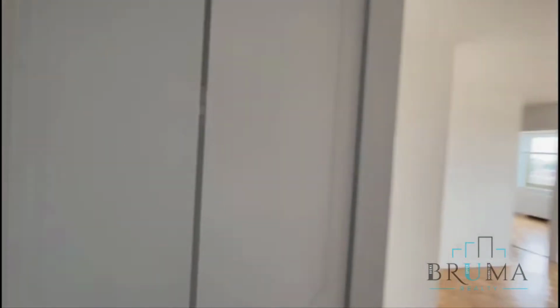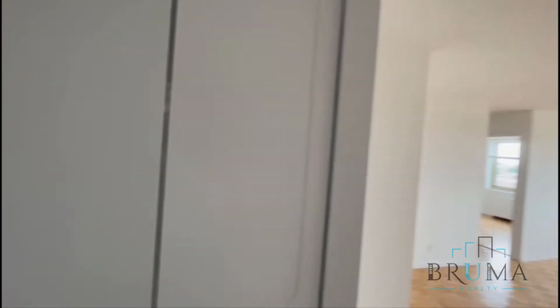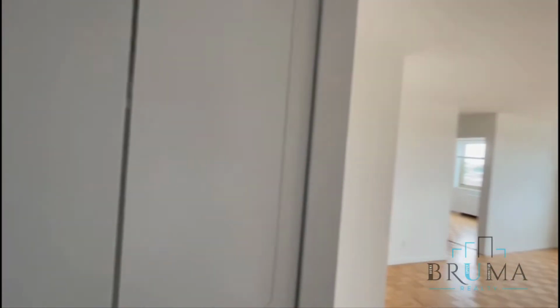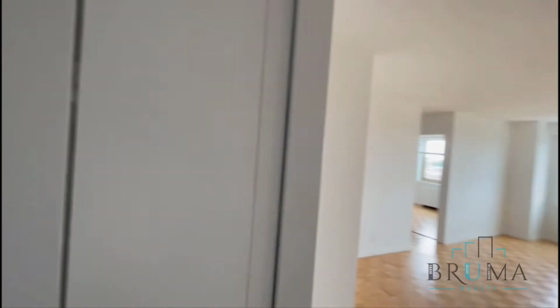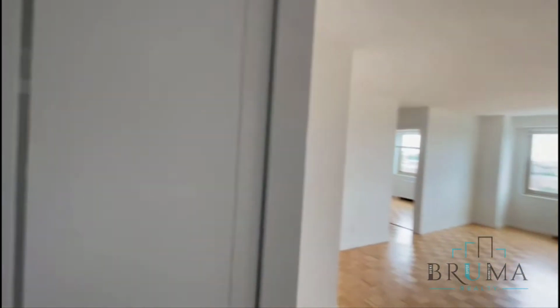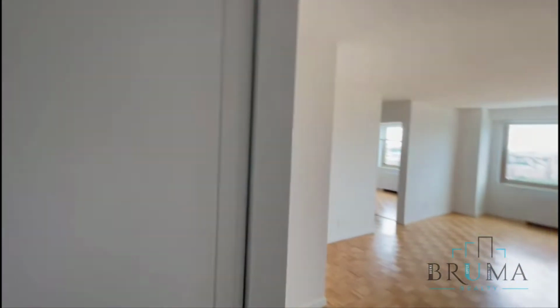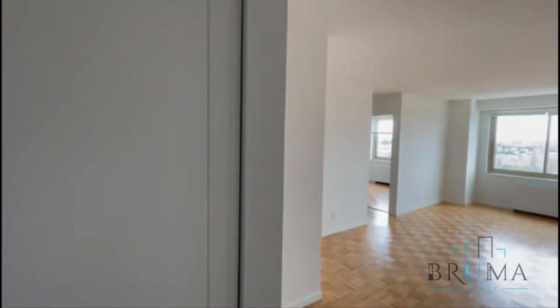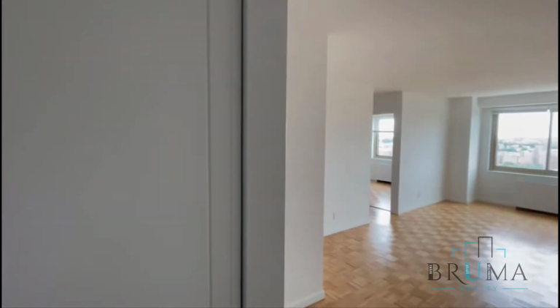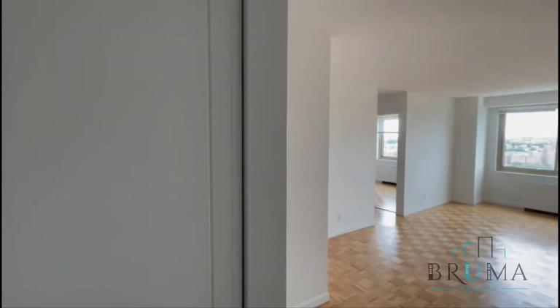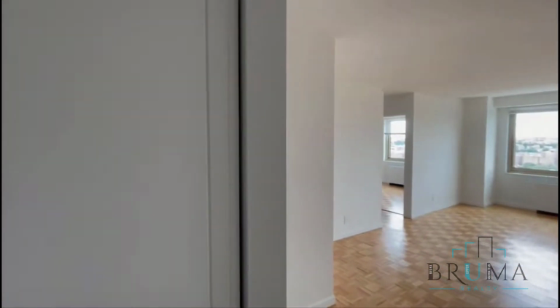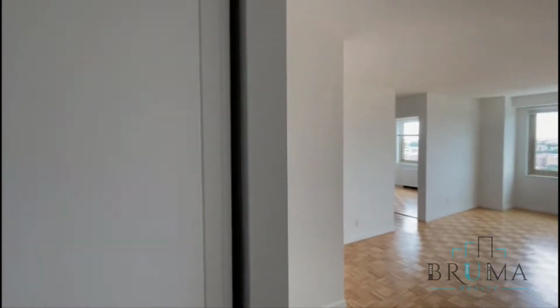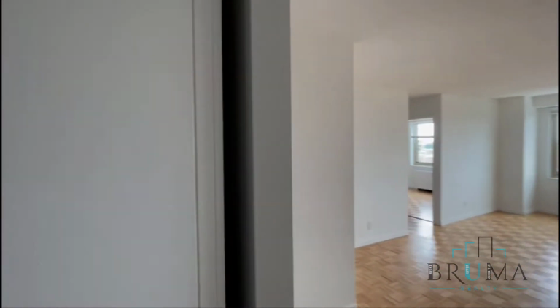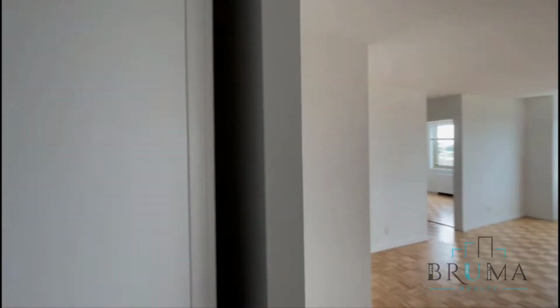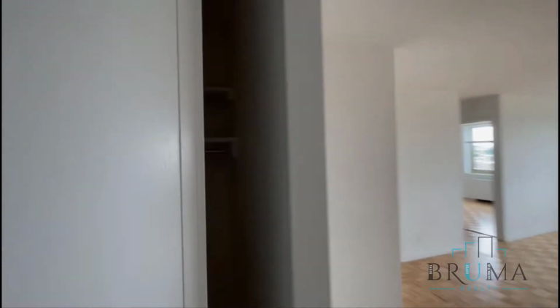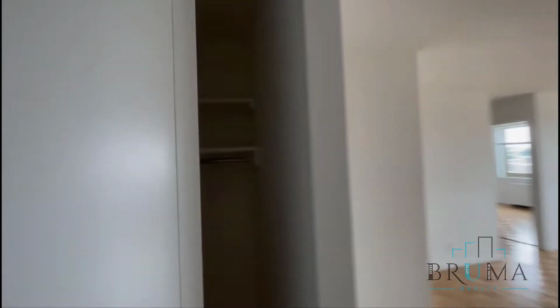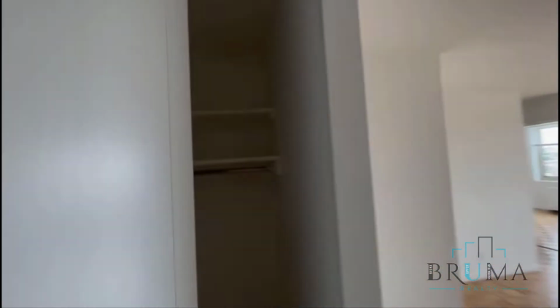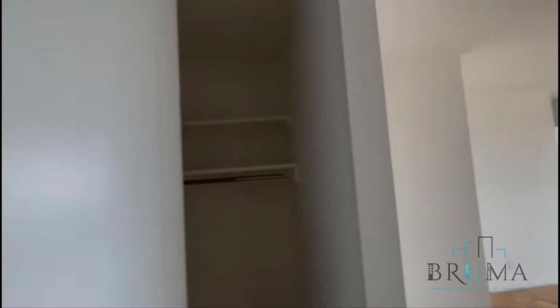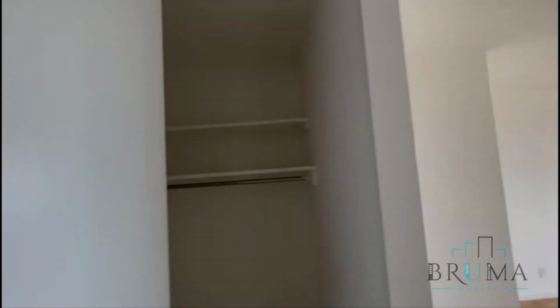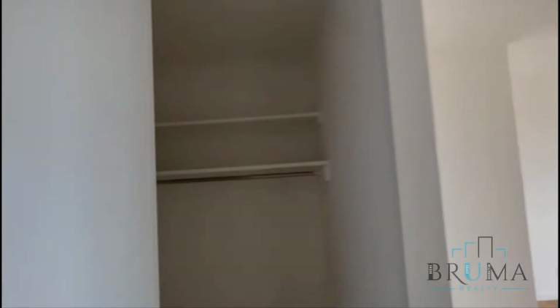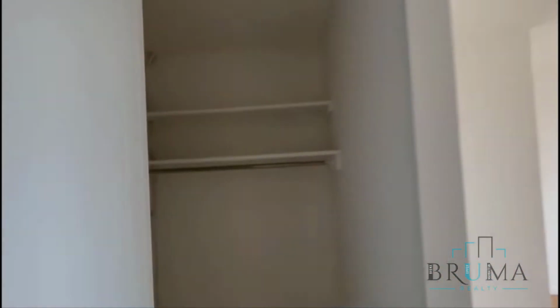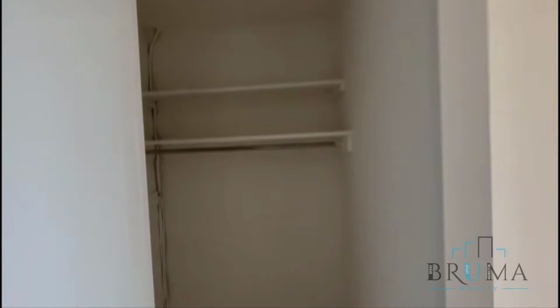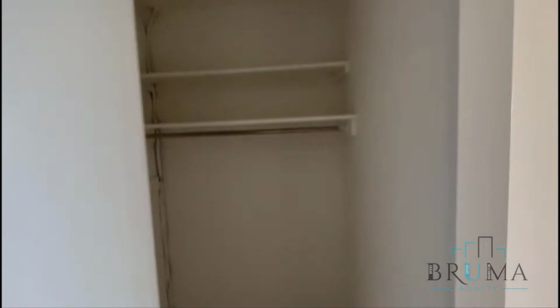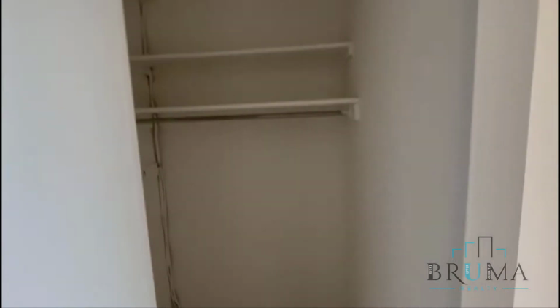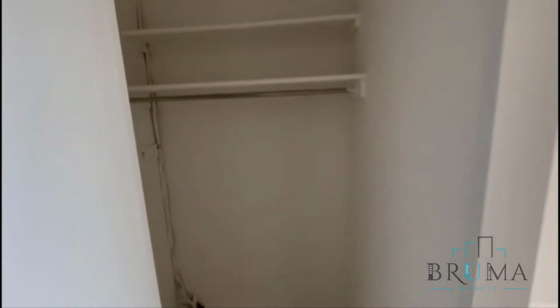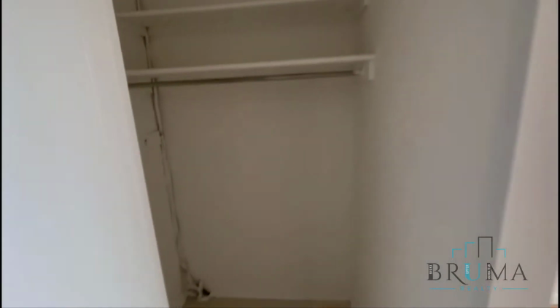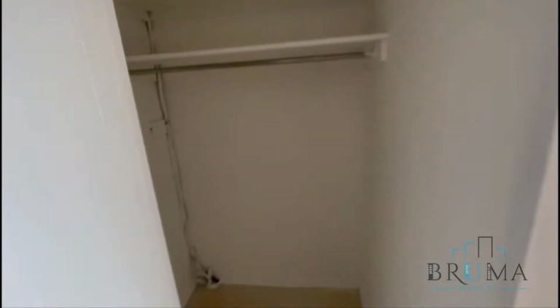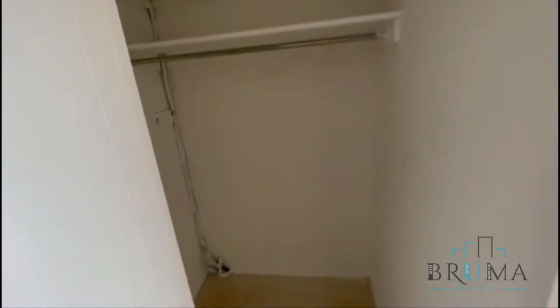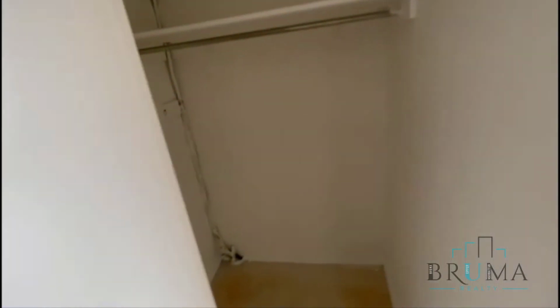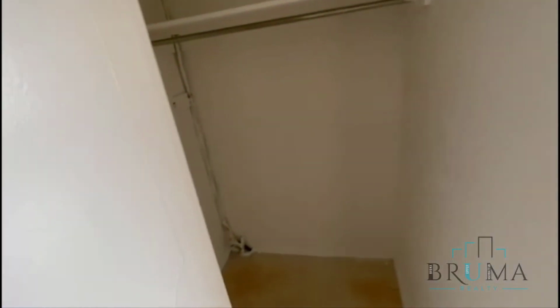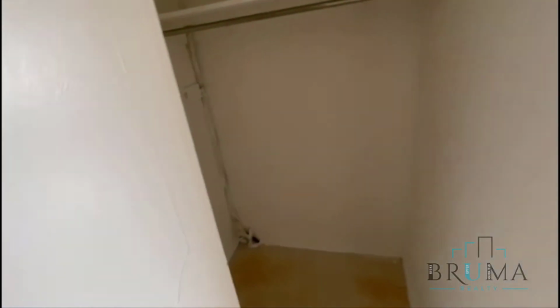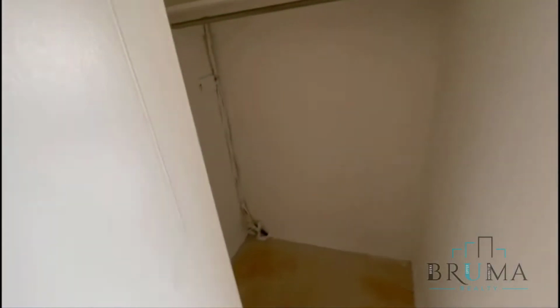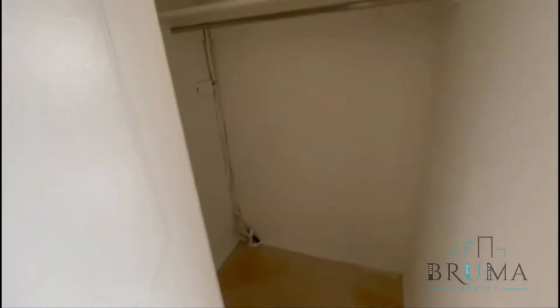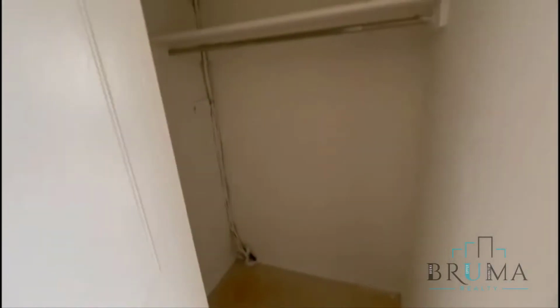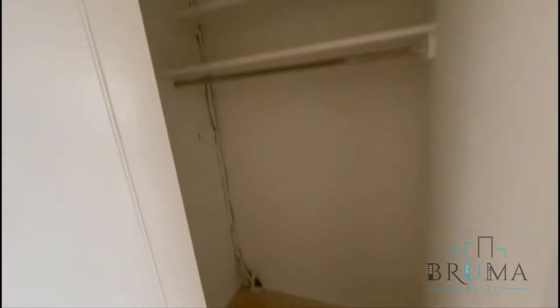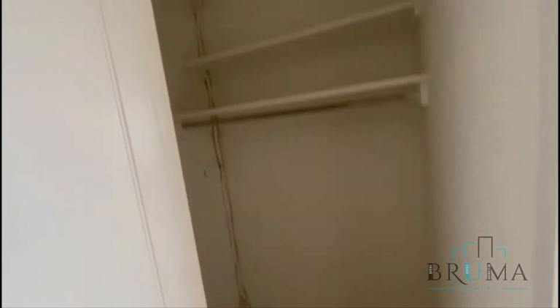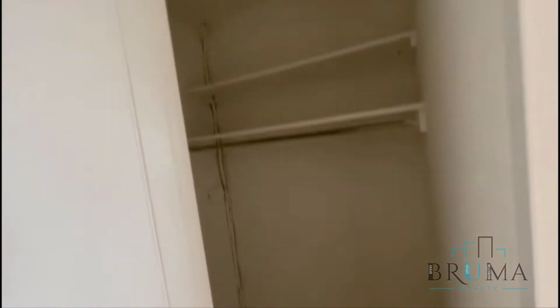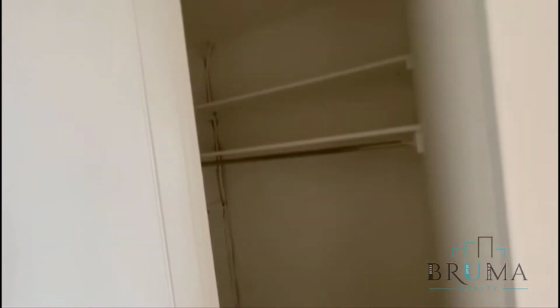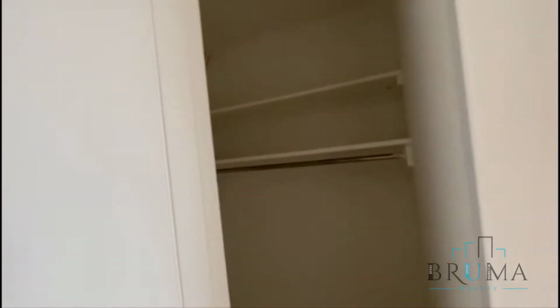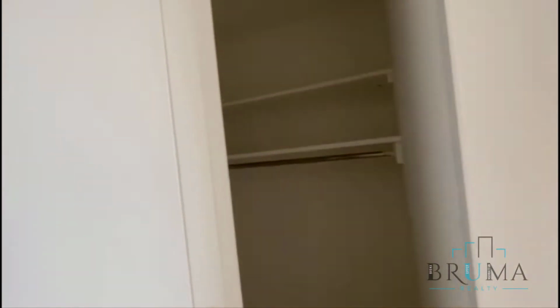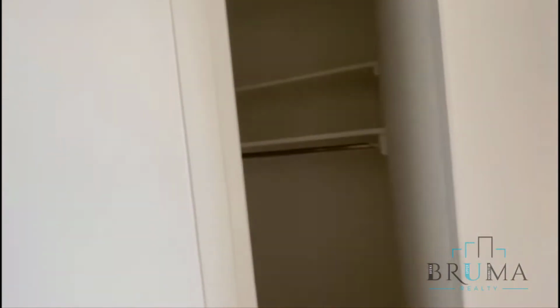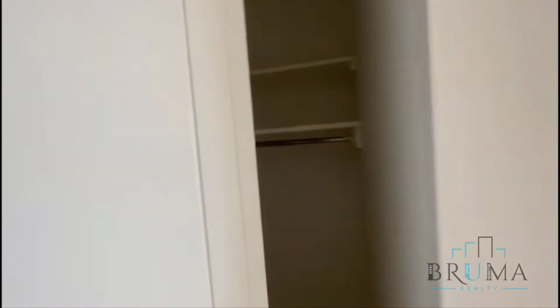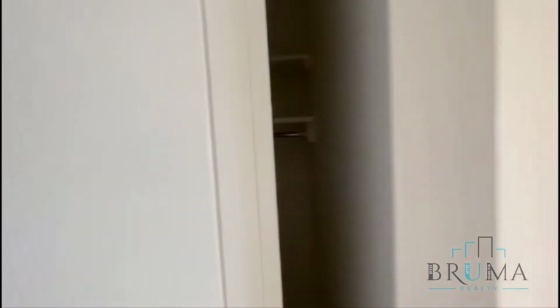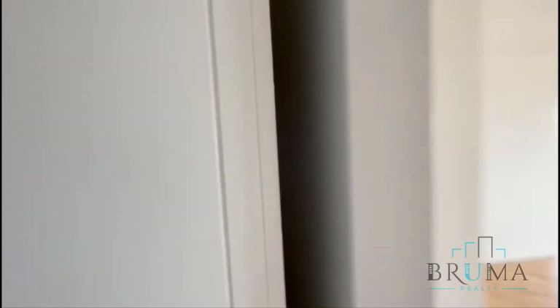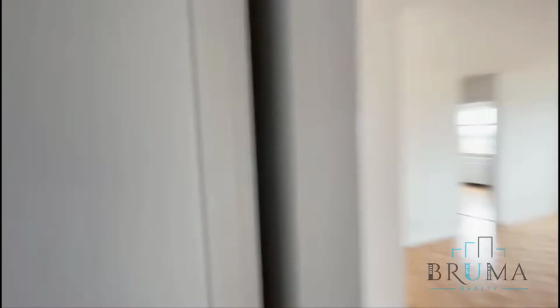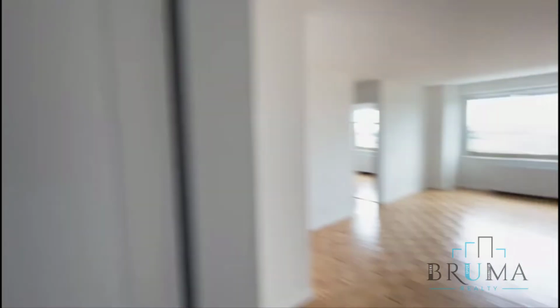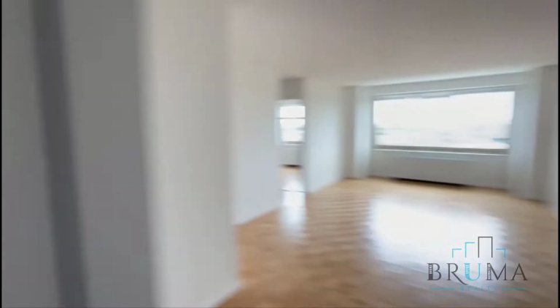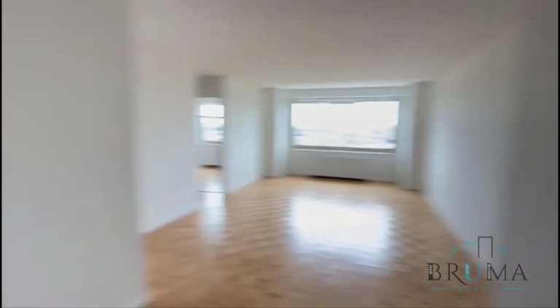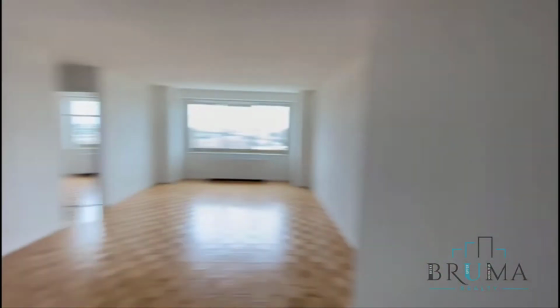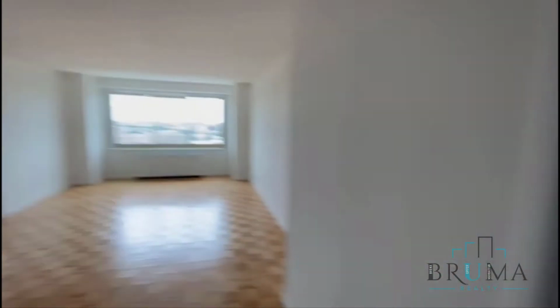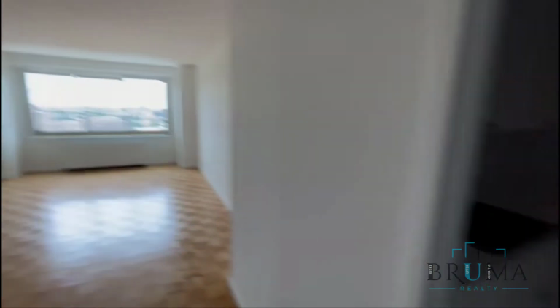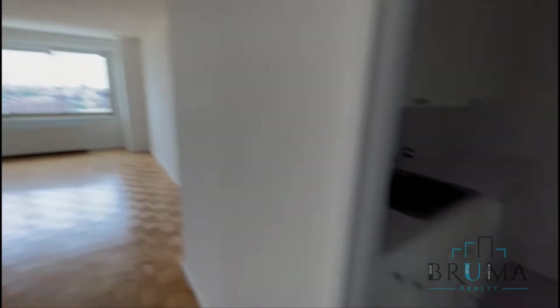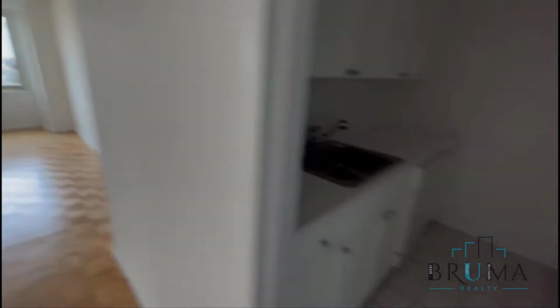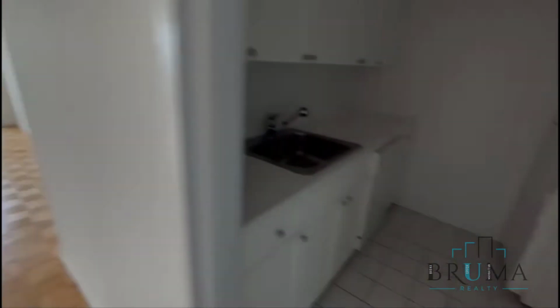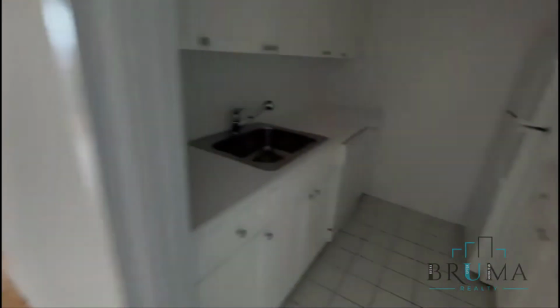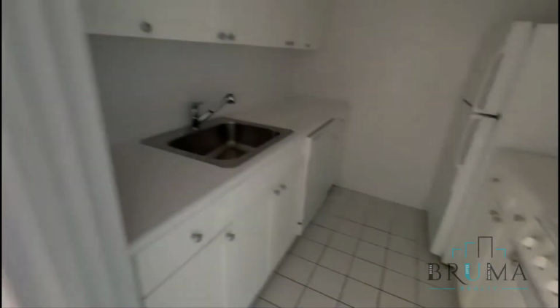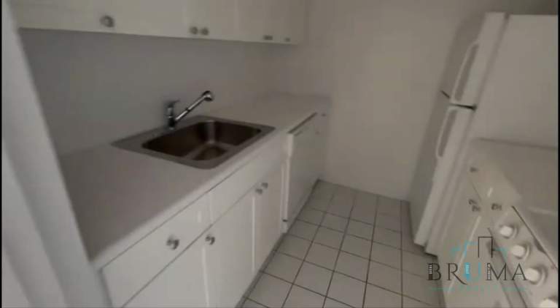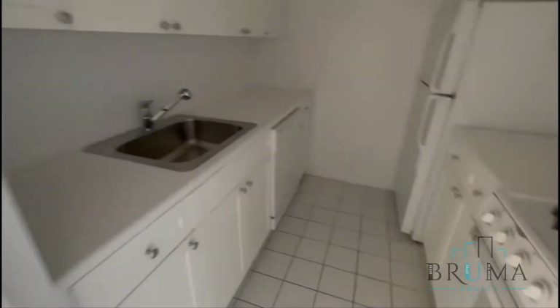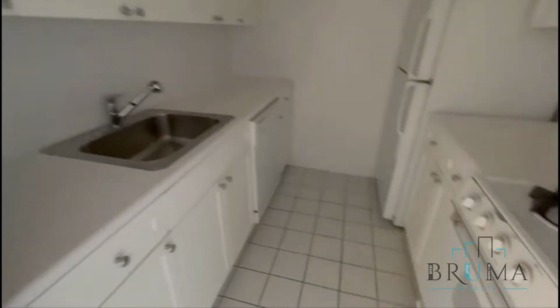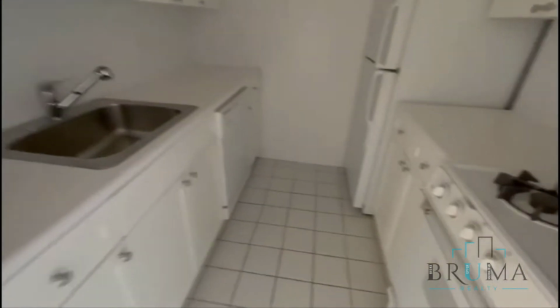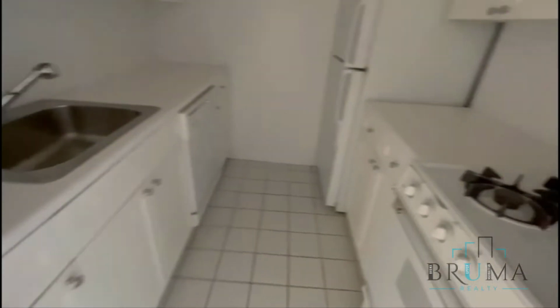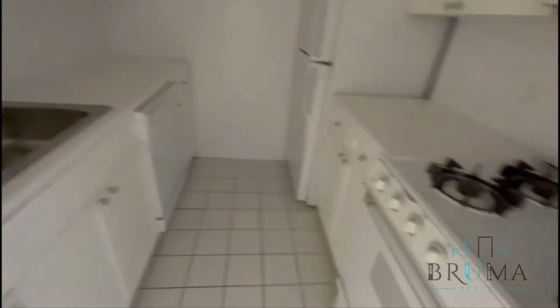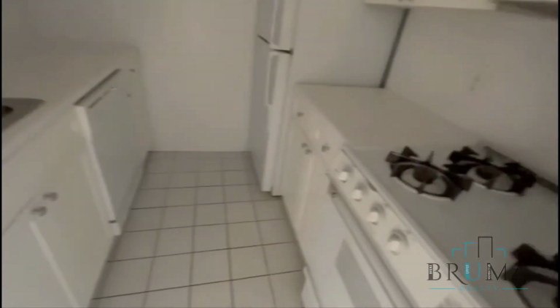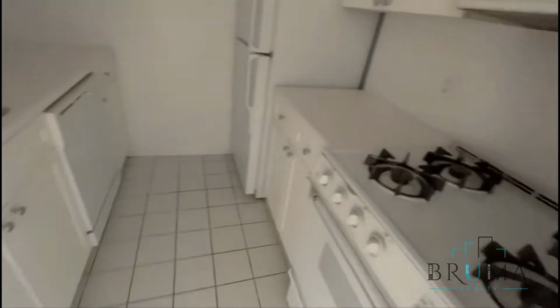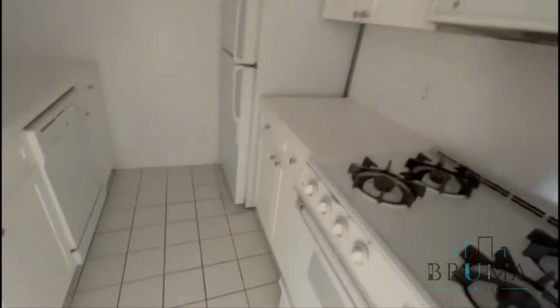To the left you're going to have a large closet — a walk-in closet. To the right you have a kitchen.